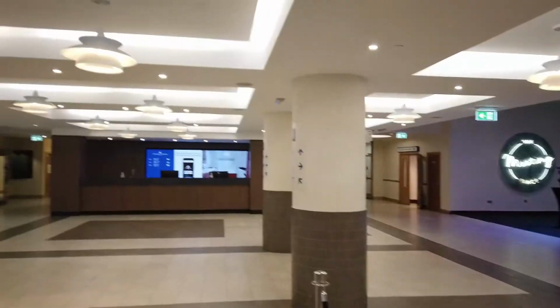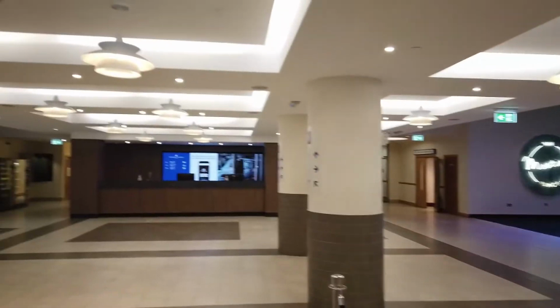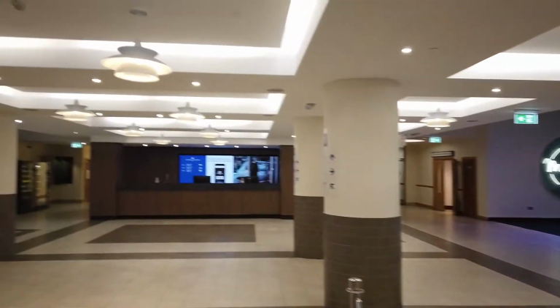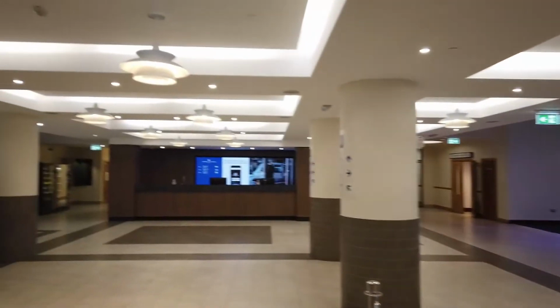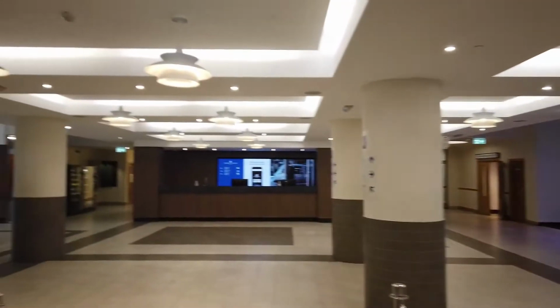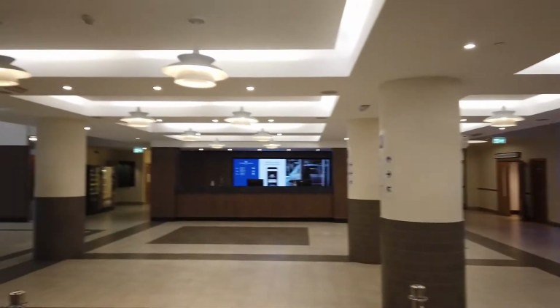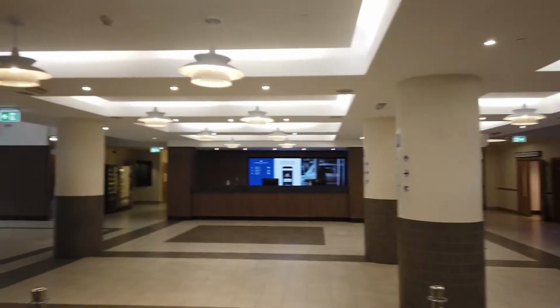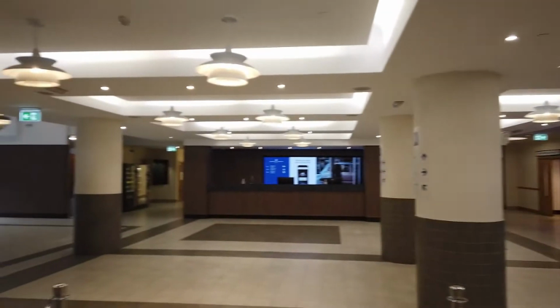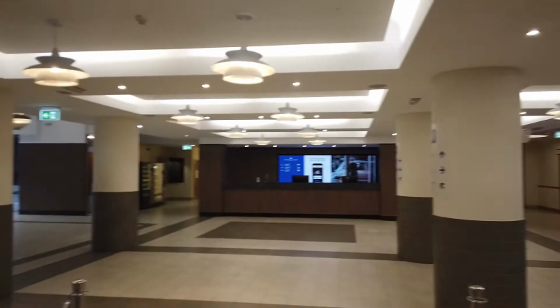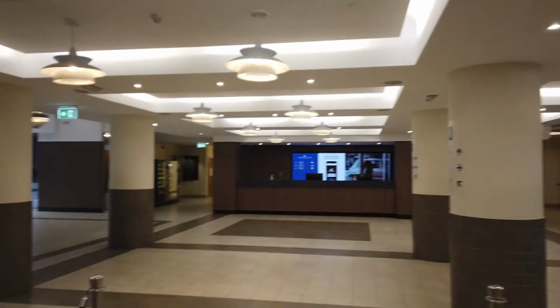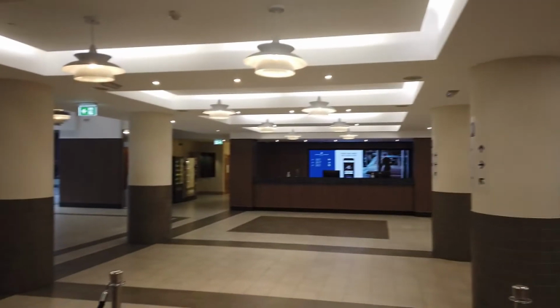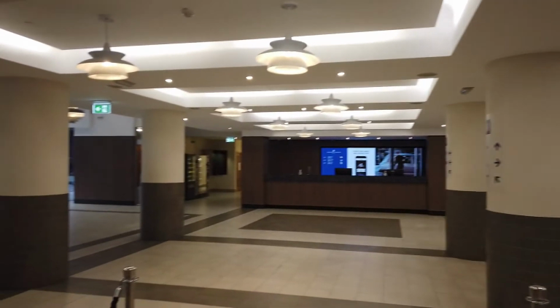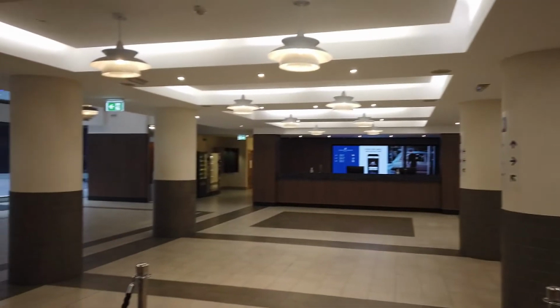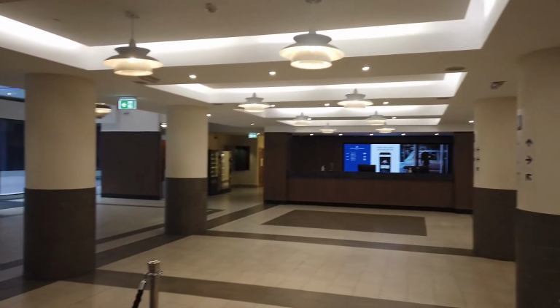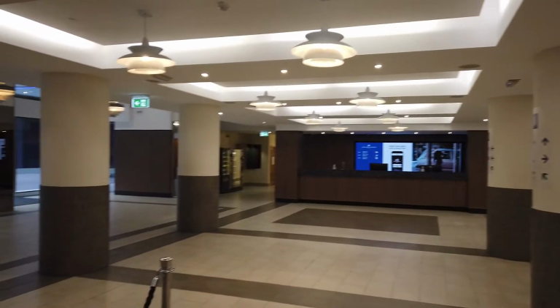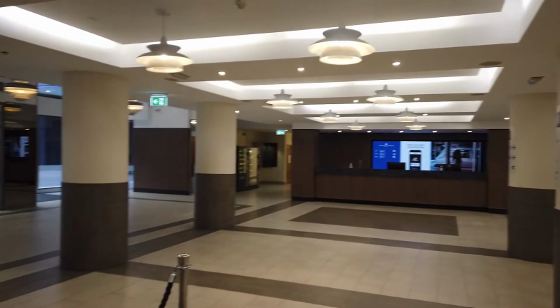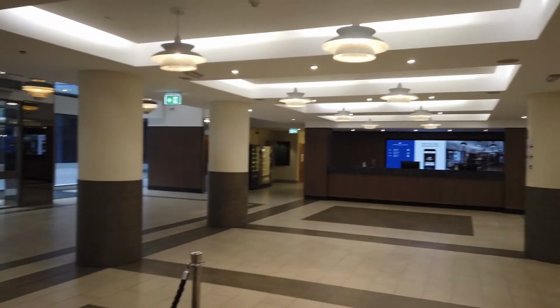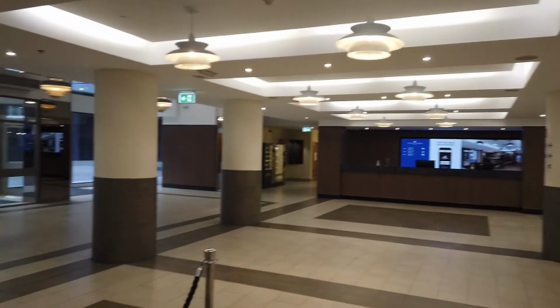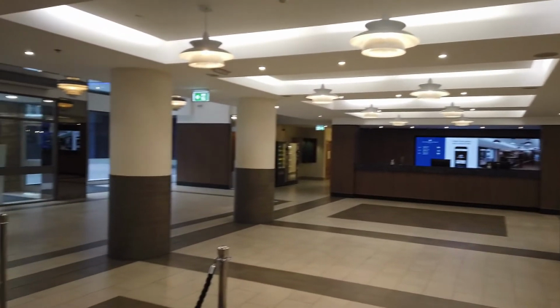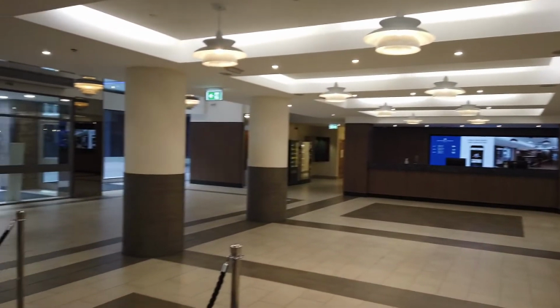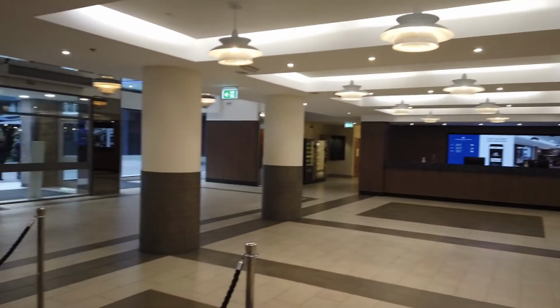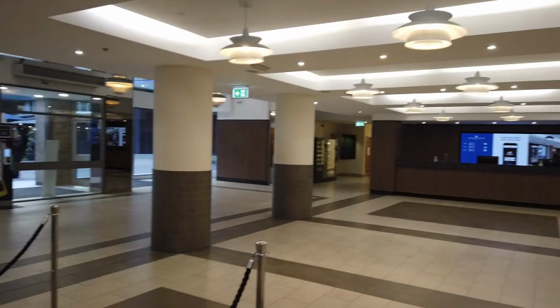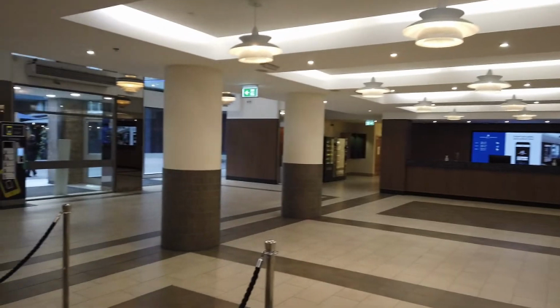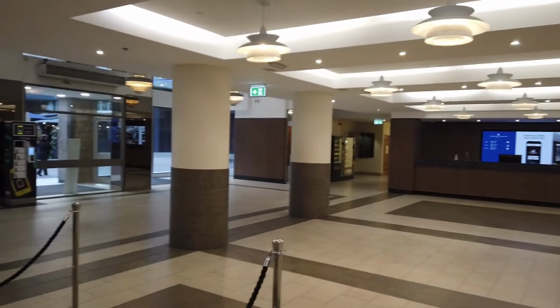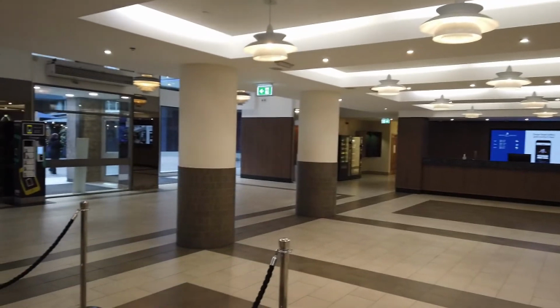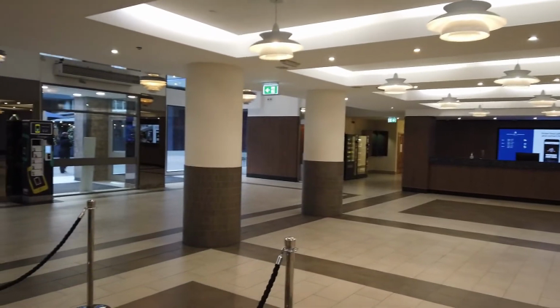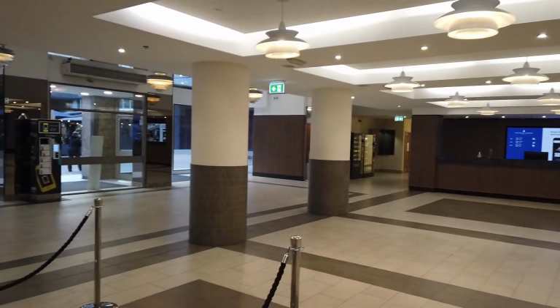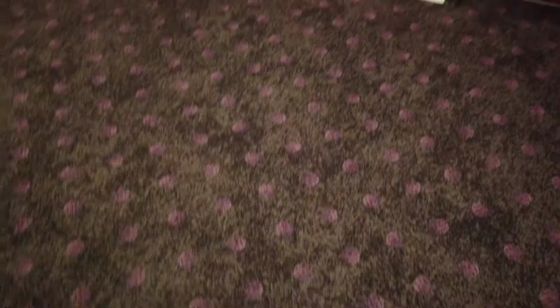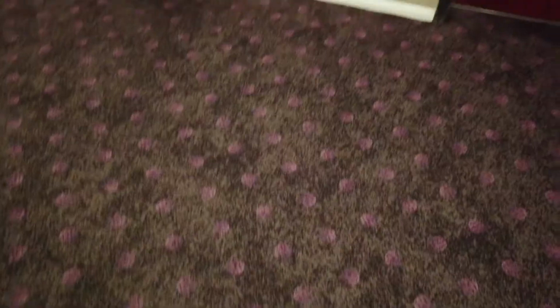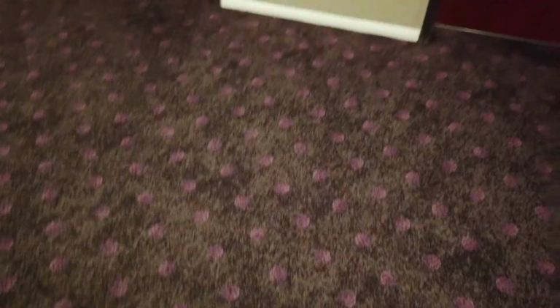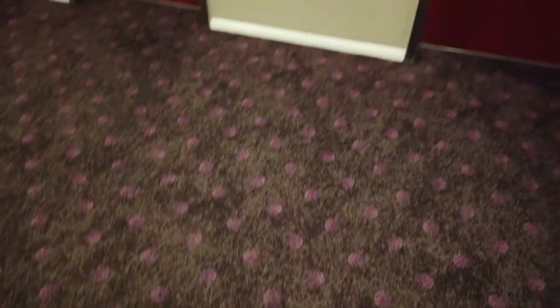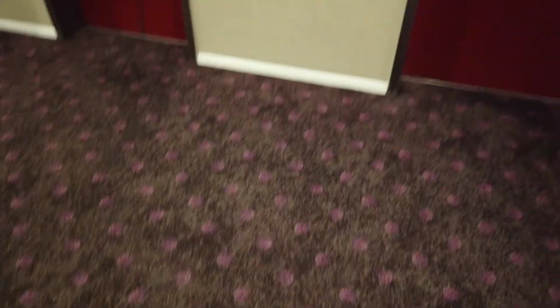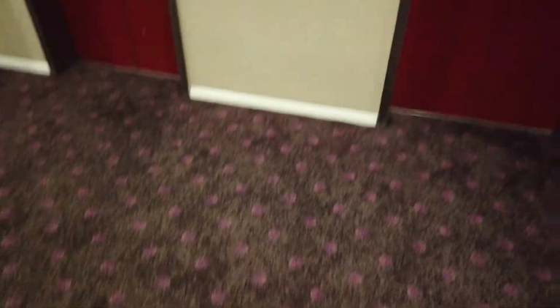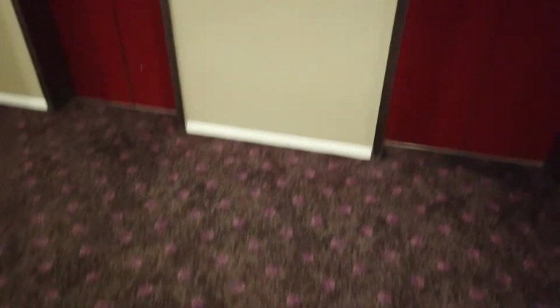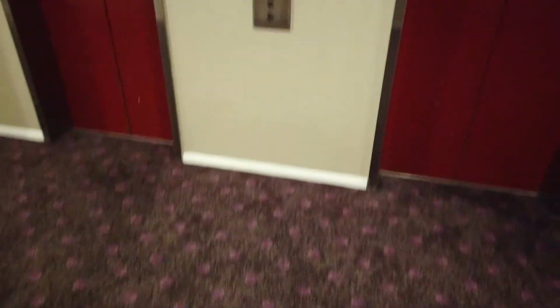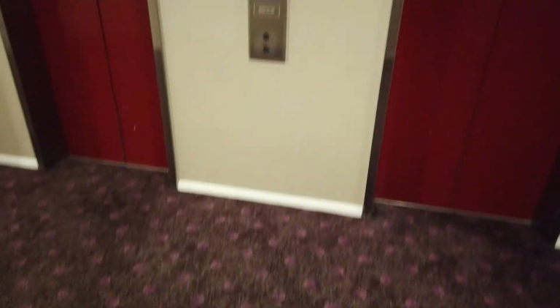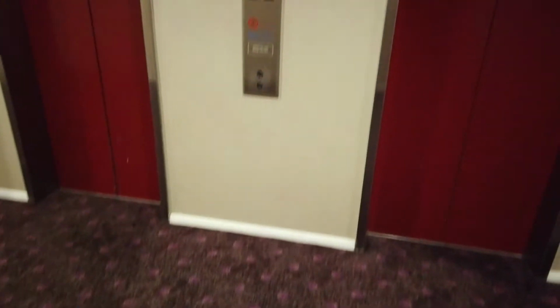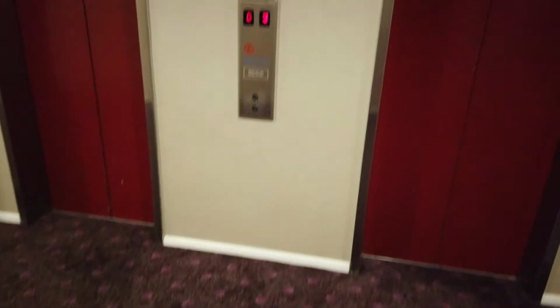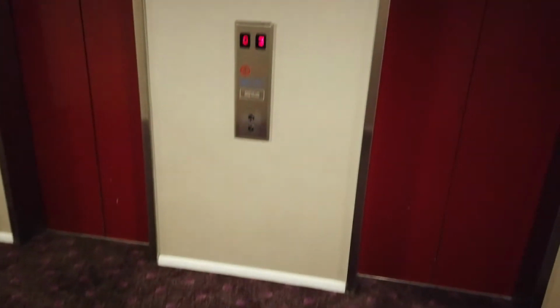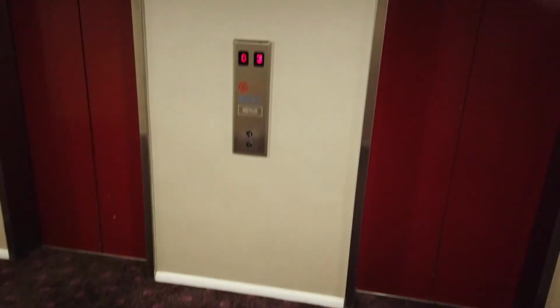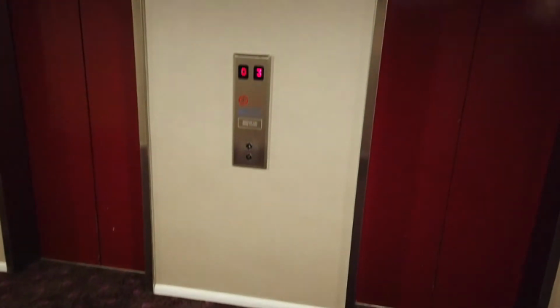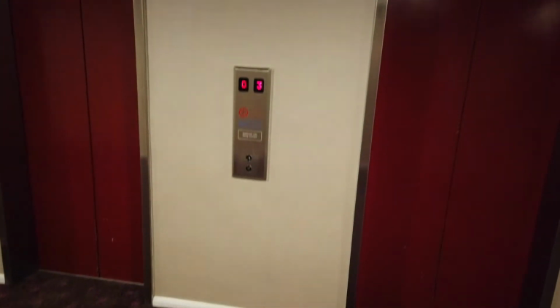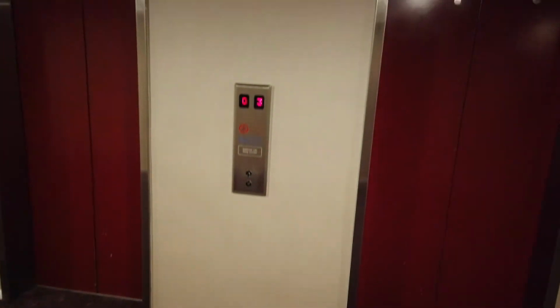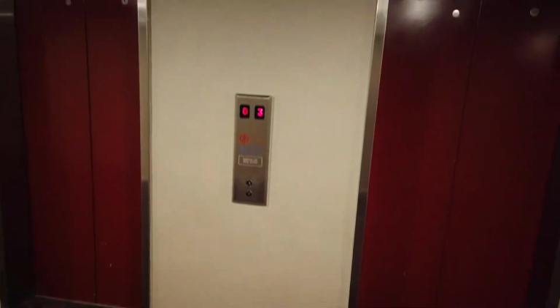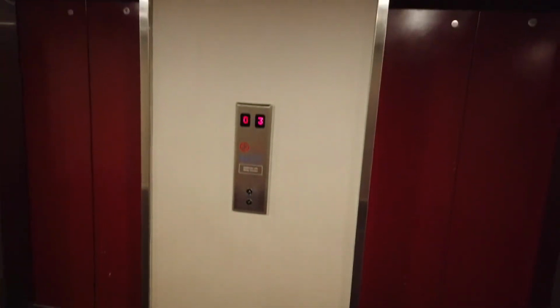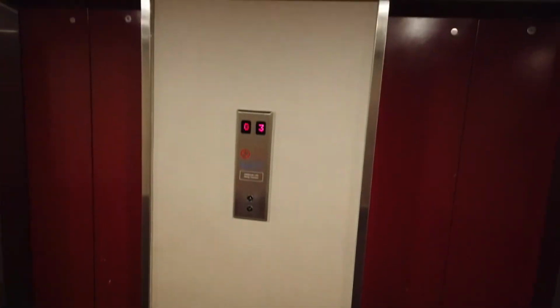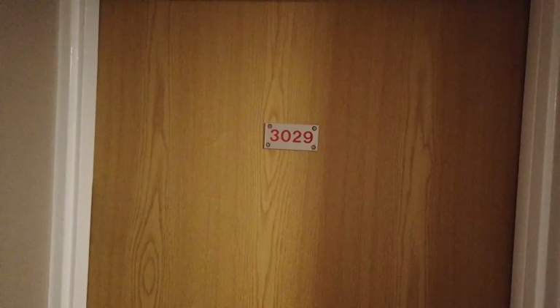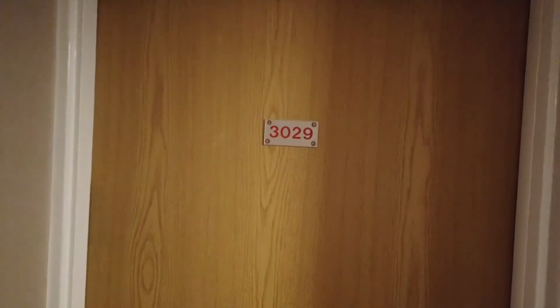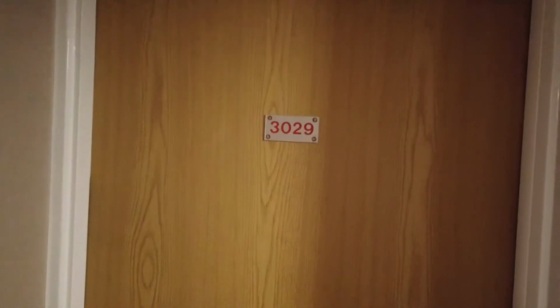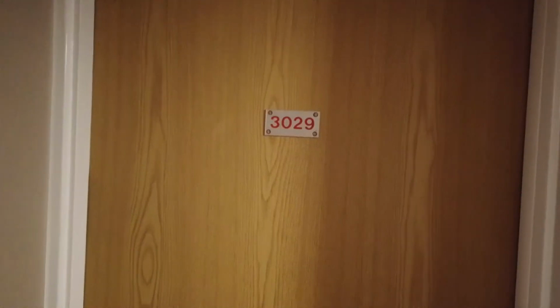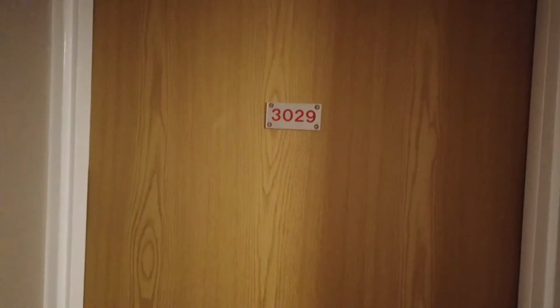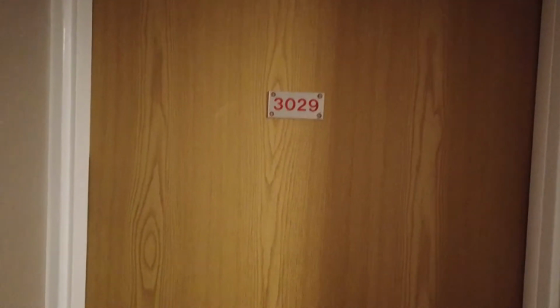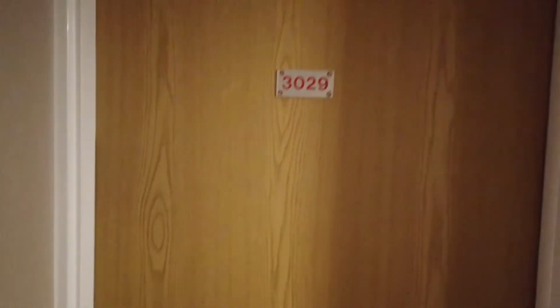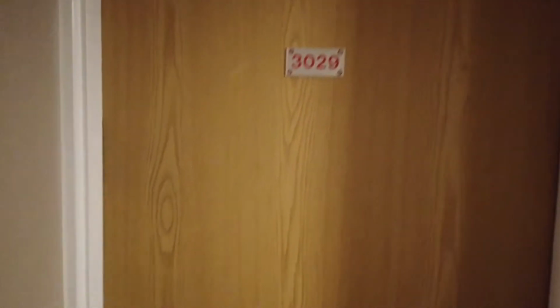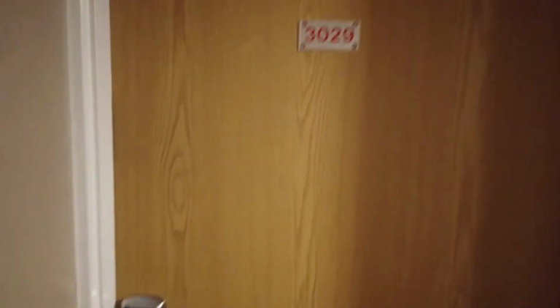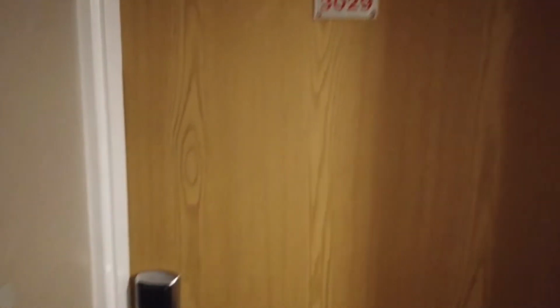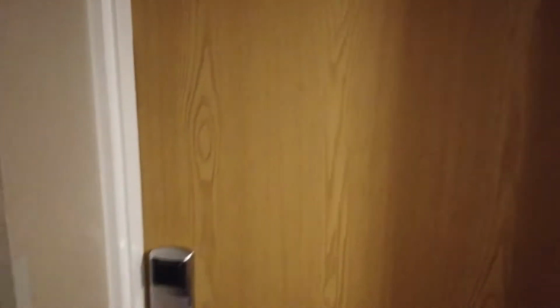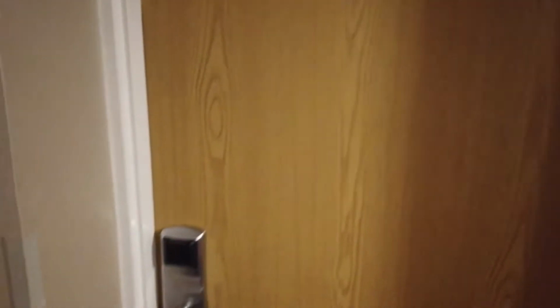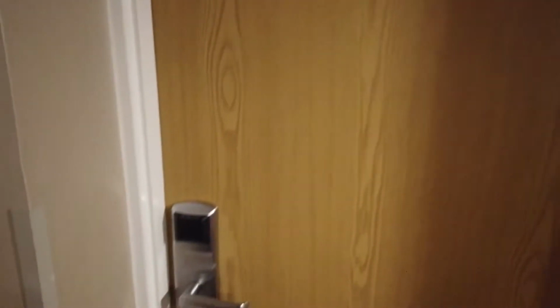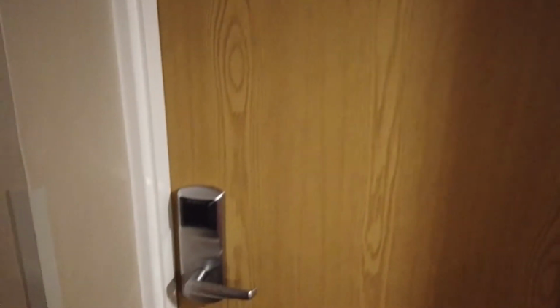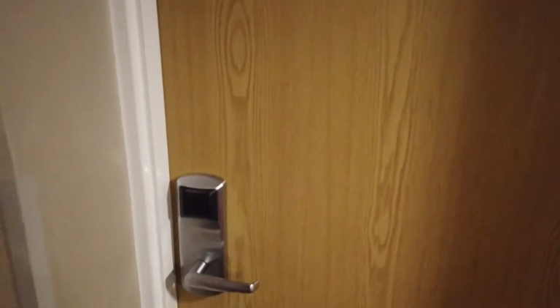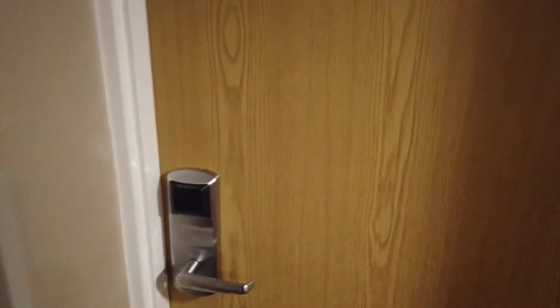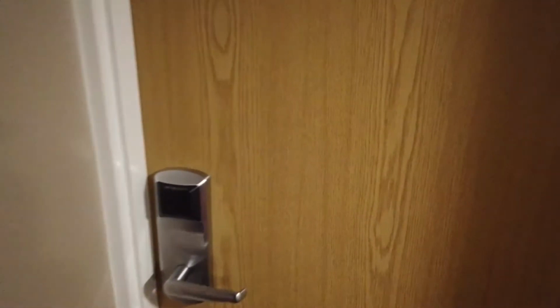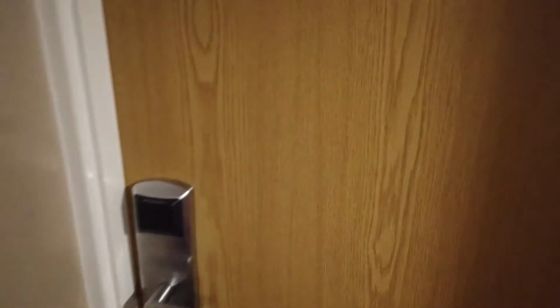The reception was quite spacious. We stayed on the third floor and our room was 3029.